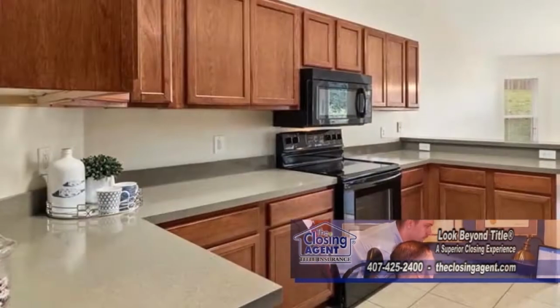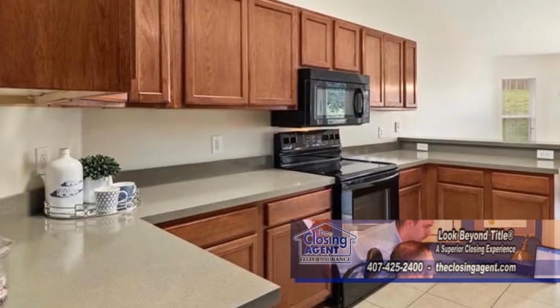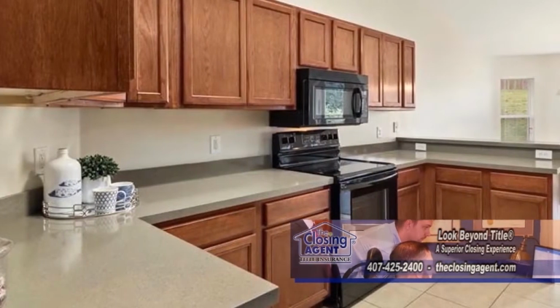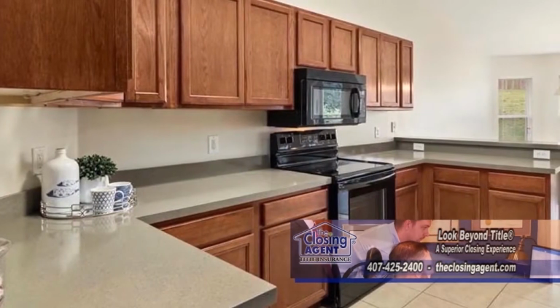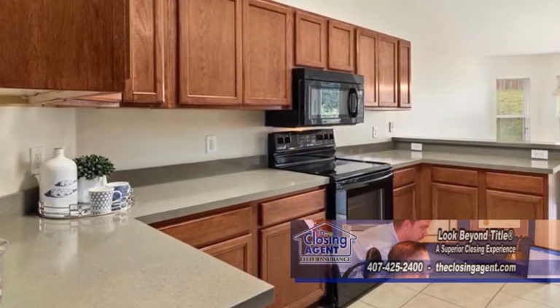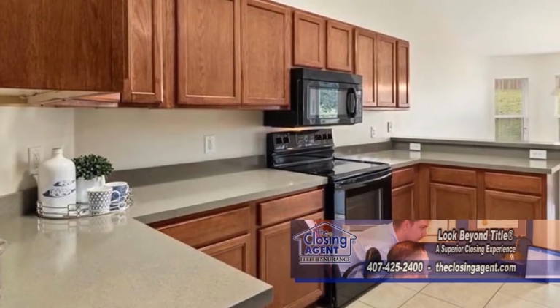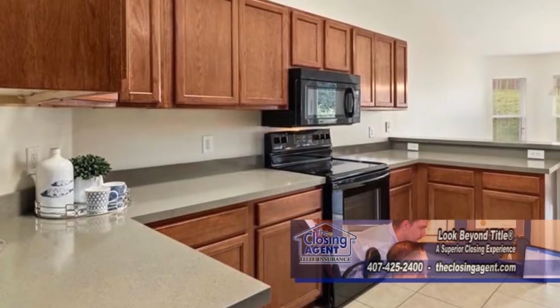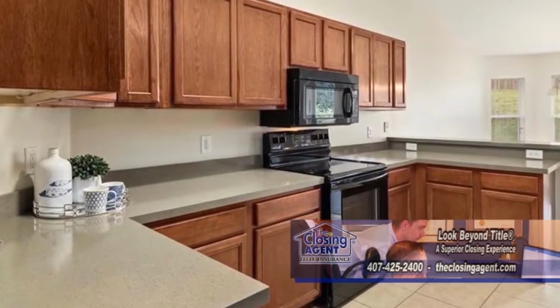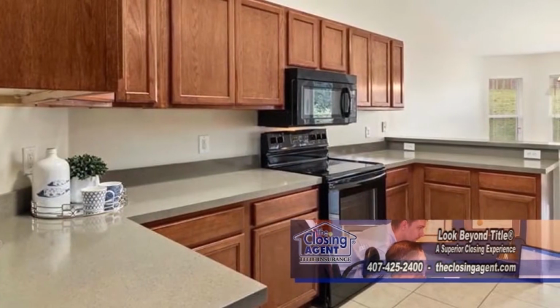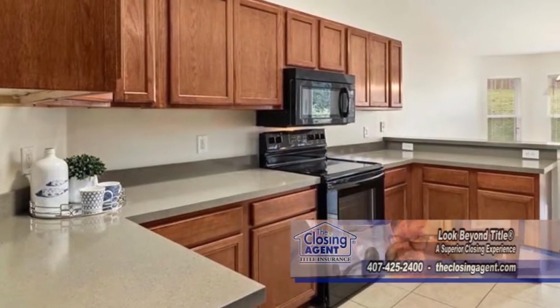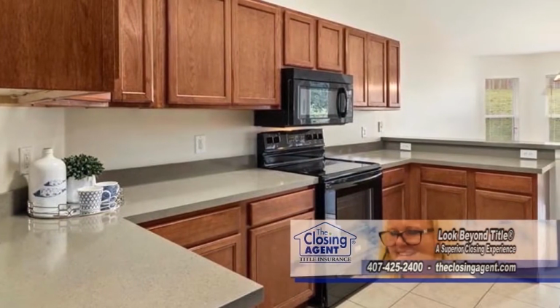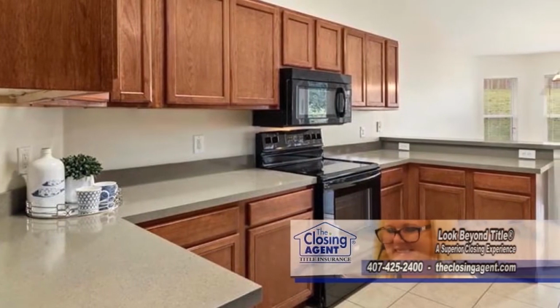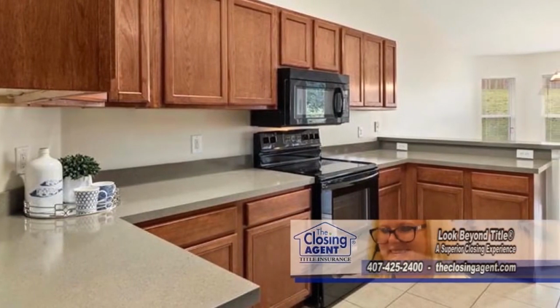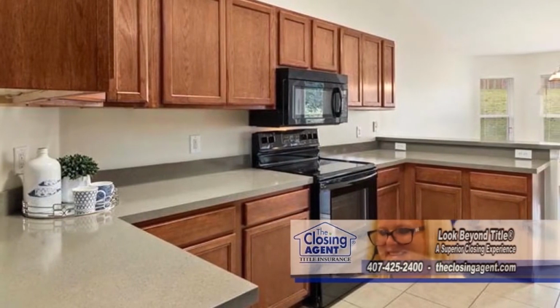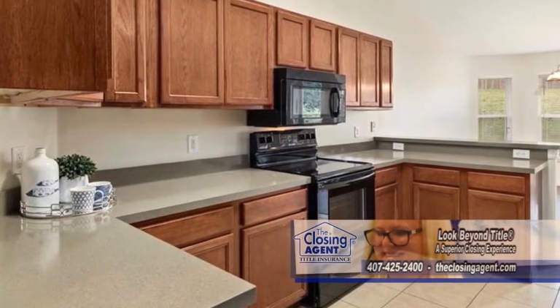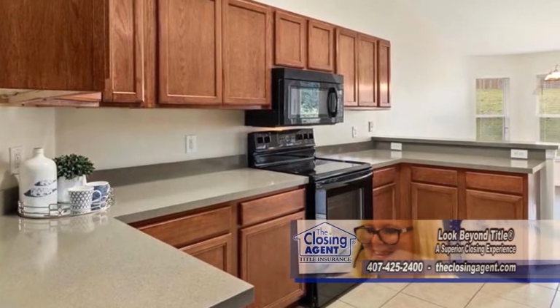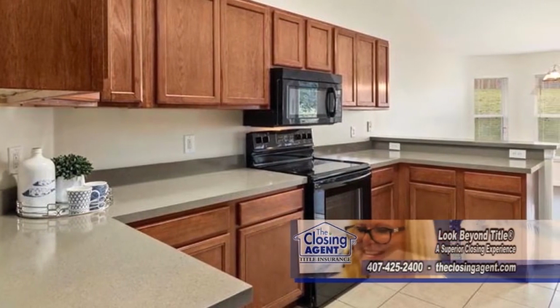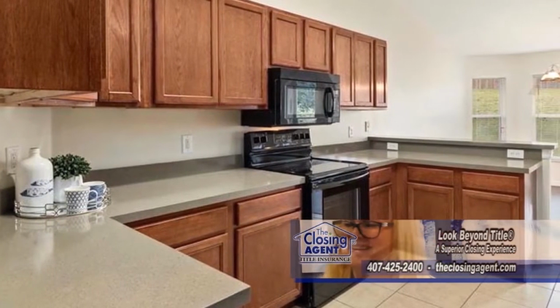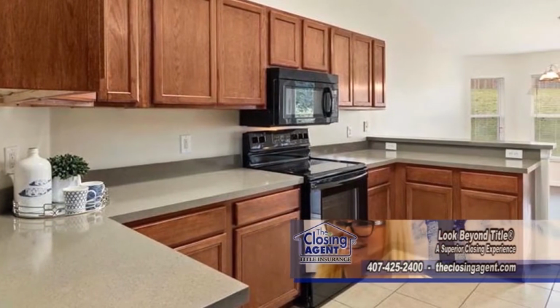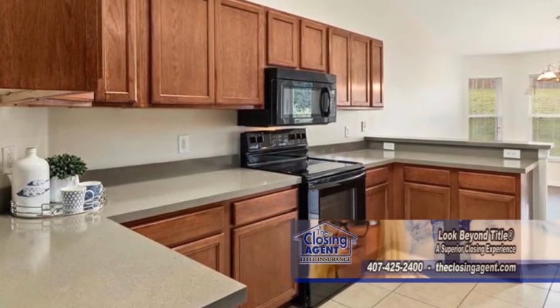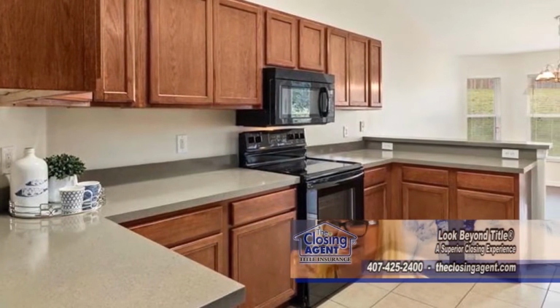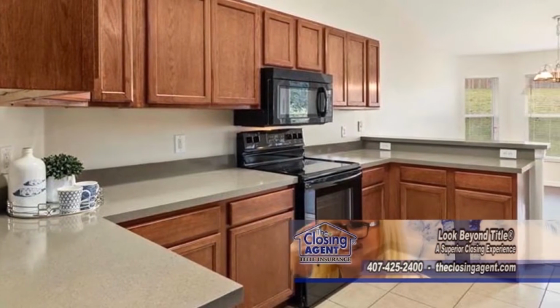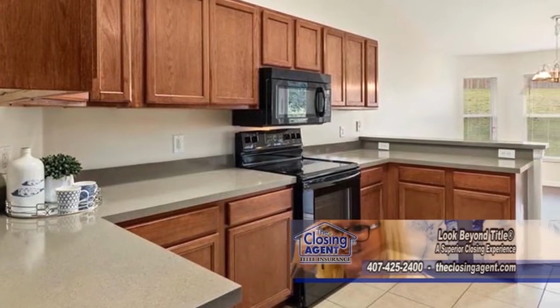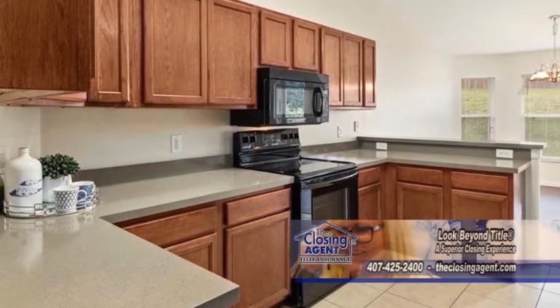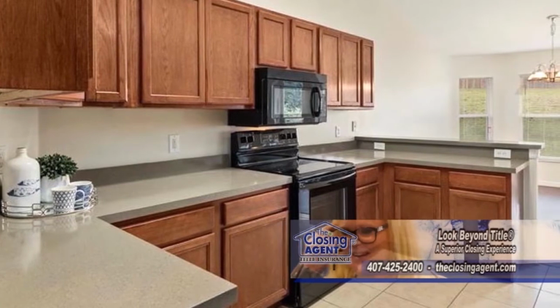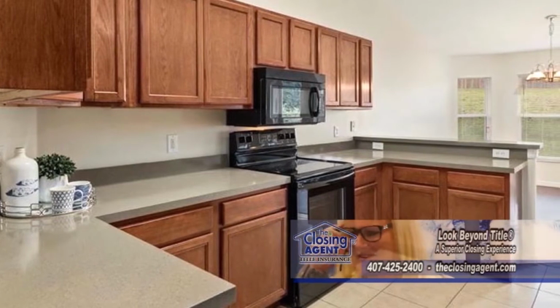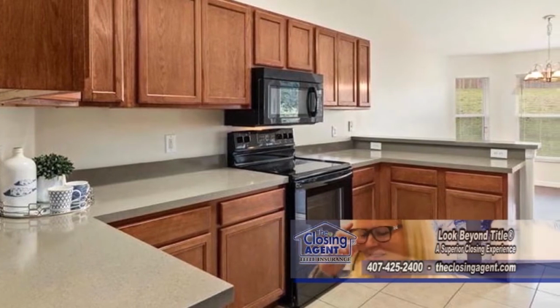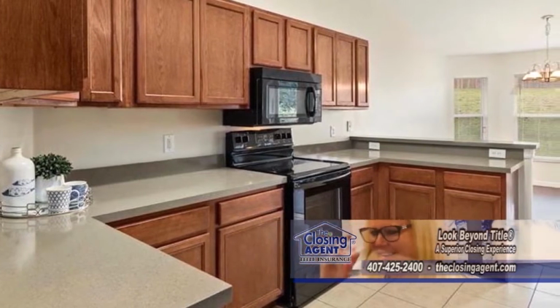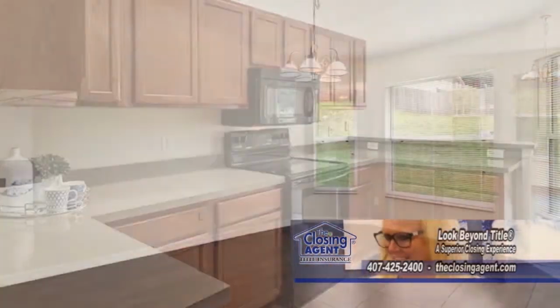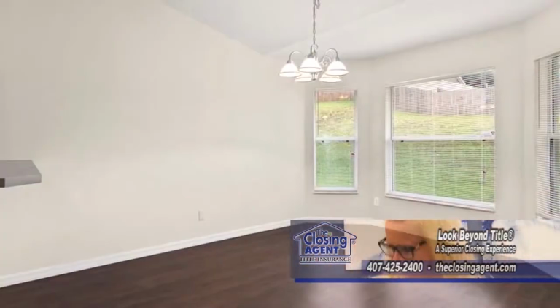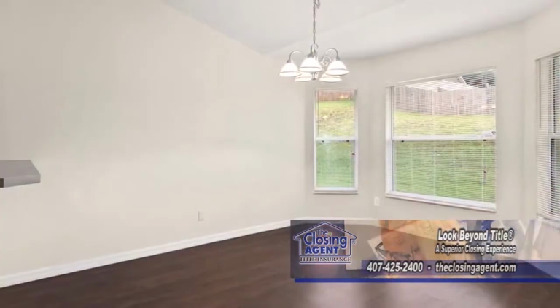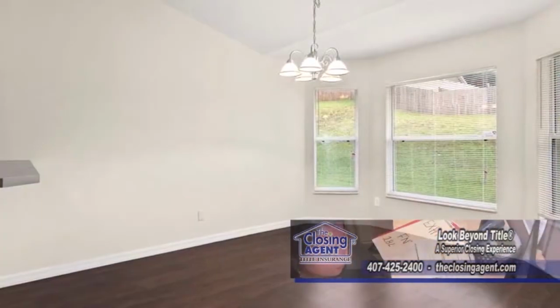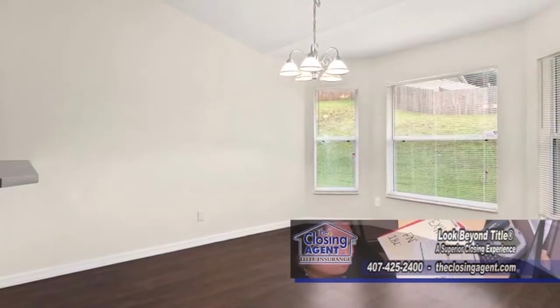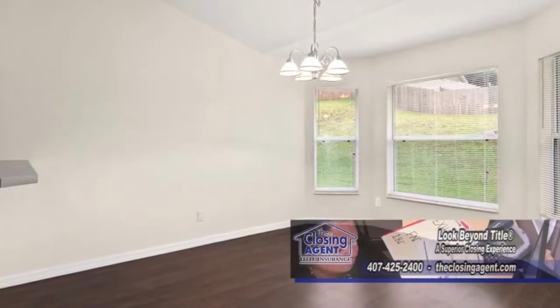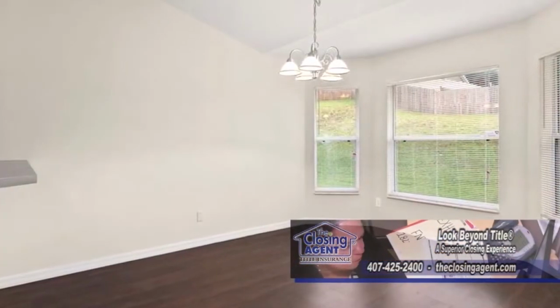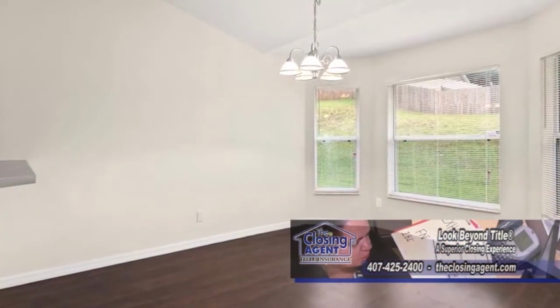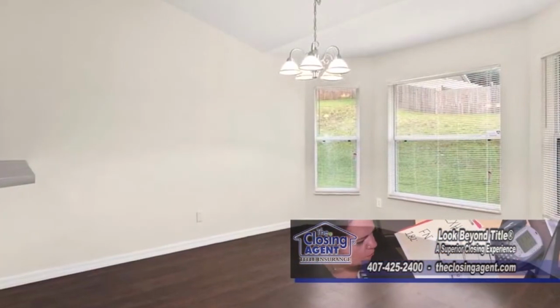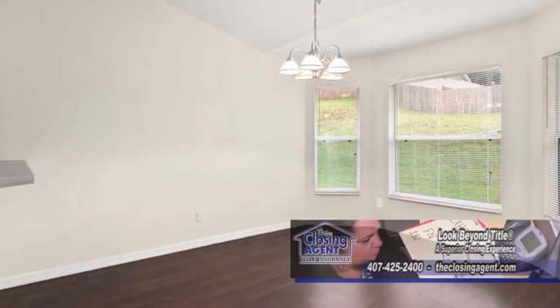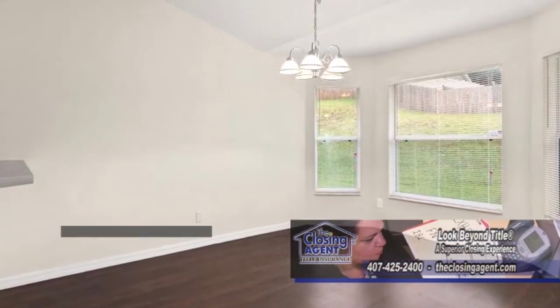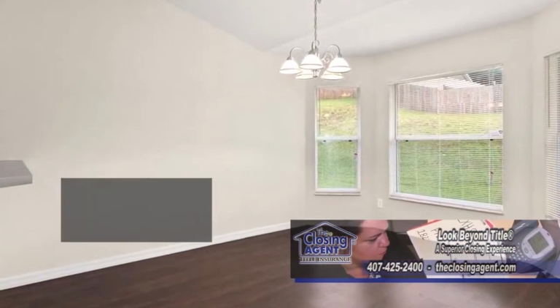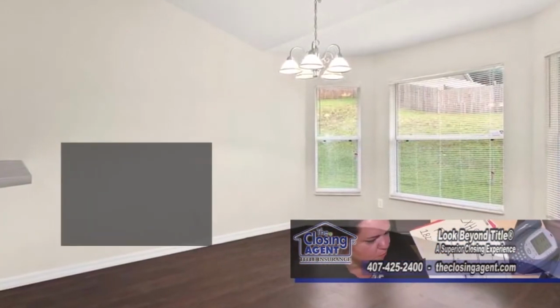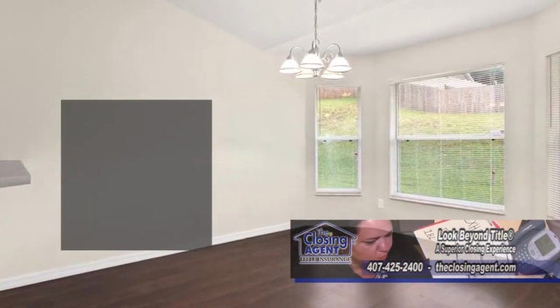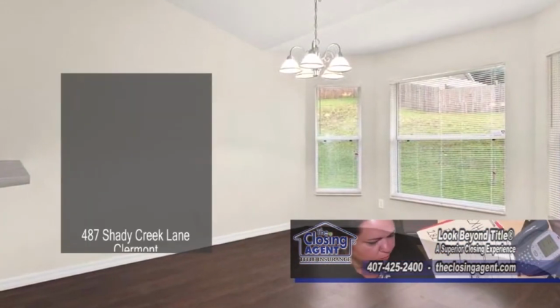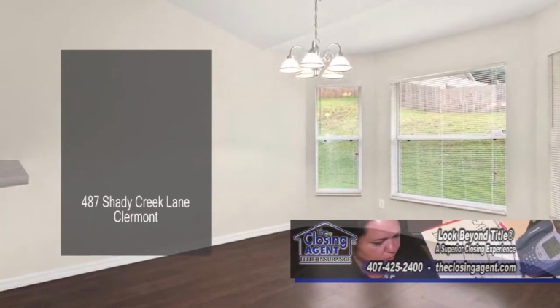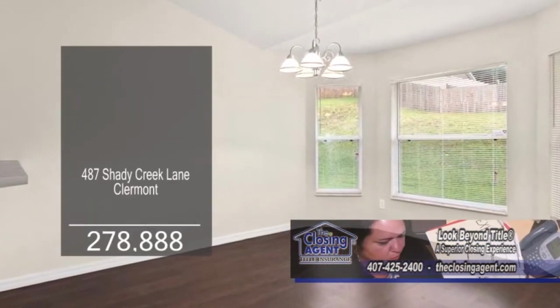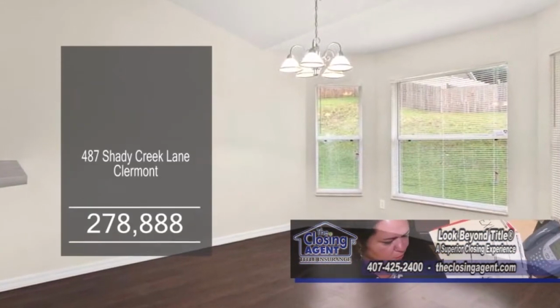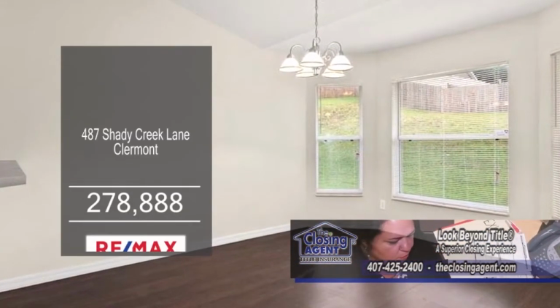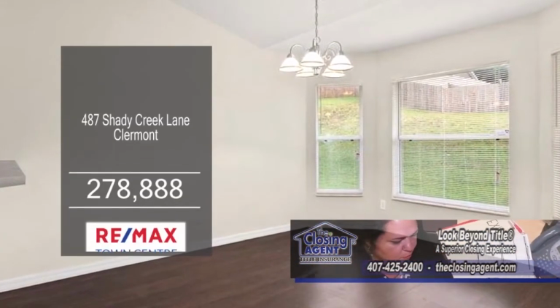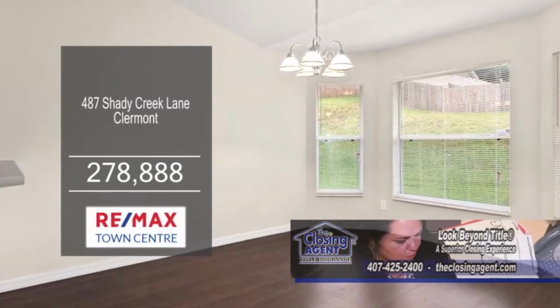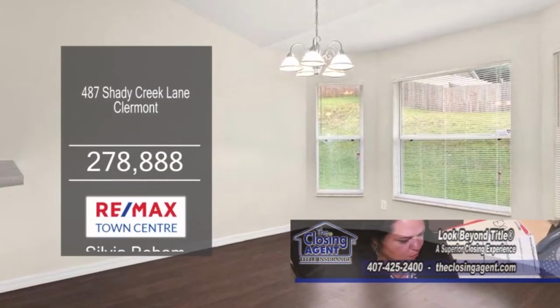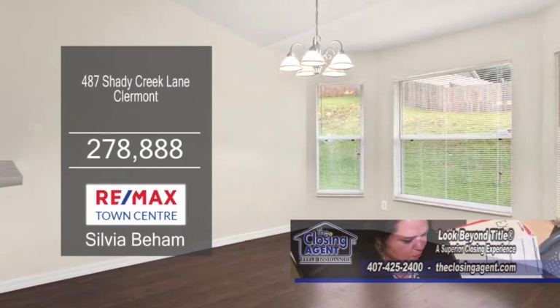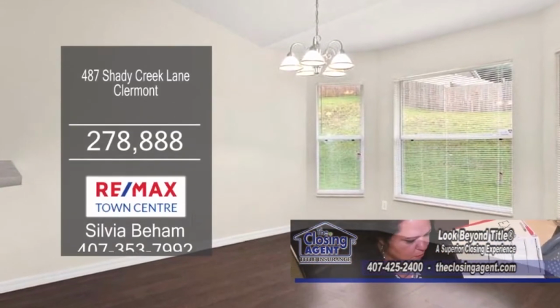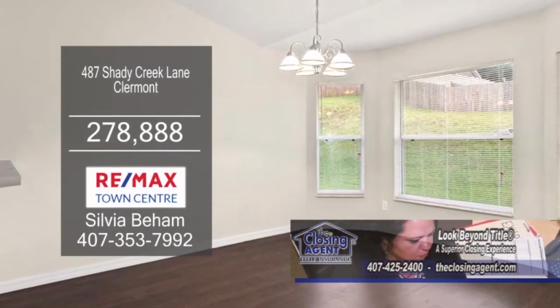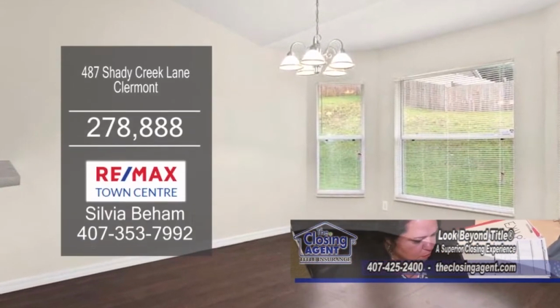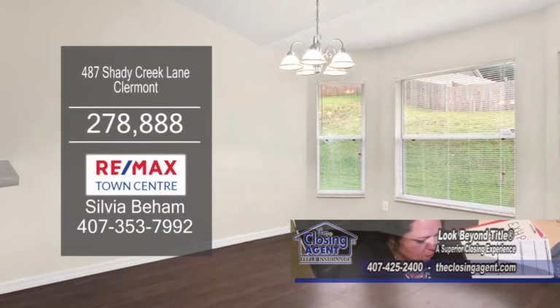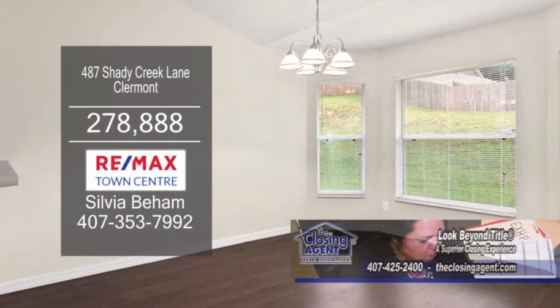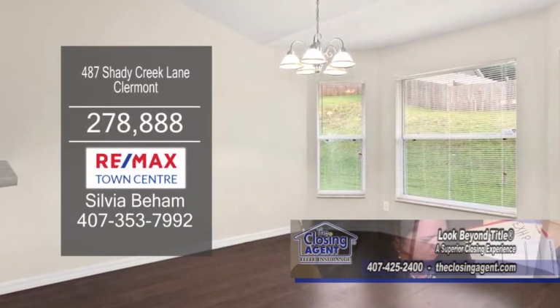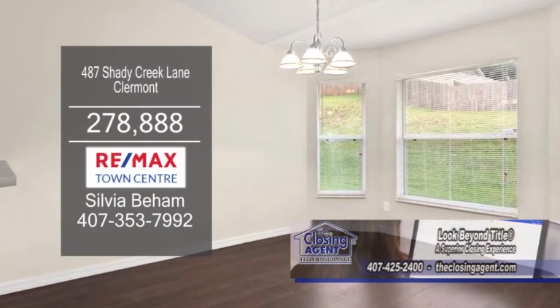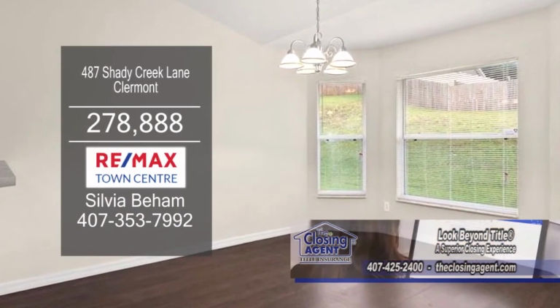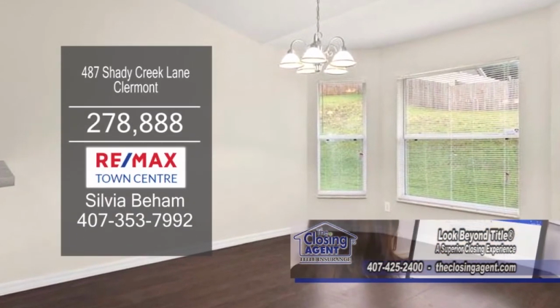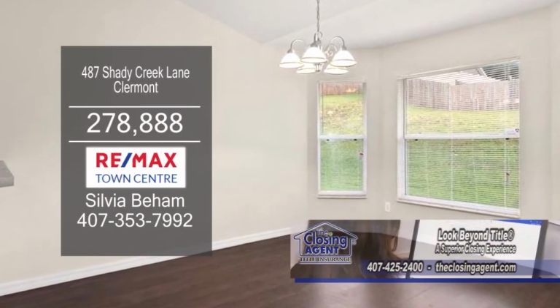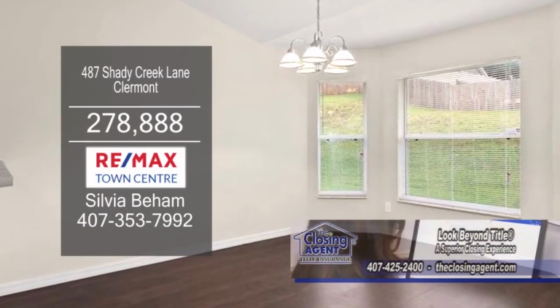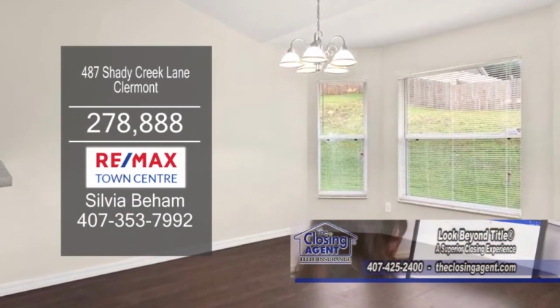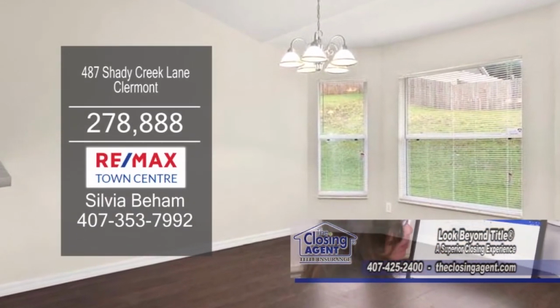The large kitchen features newer countertops and new appliances. The kitchen has a dinette area with windows plus a breakfast bar.